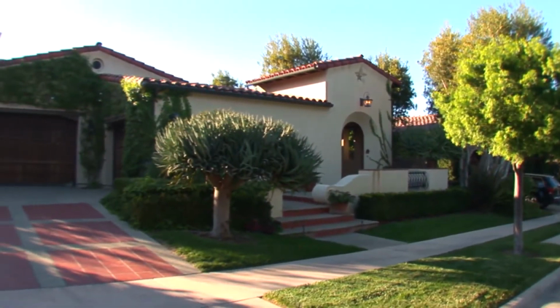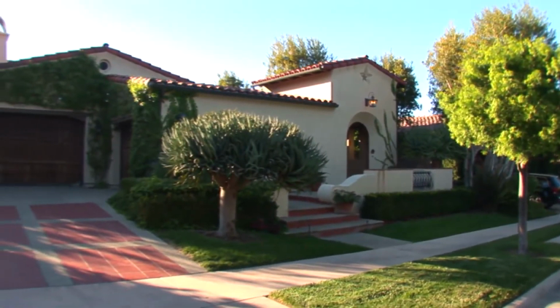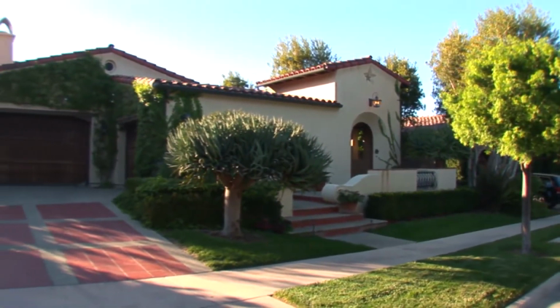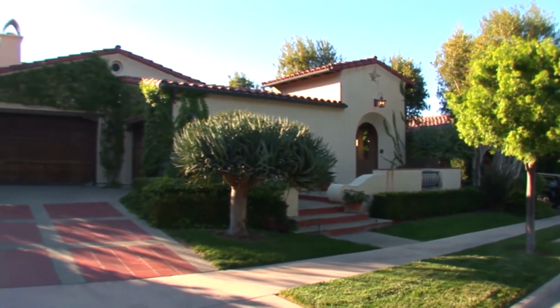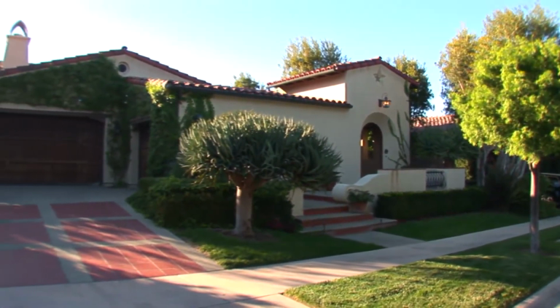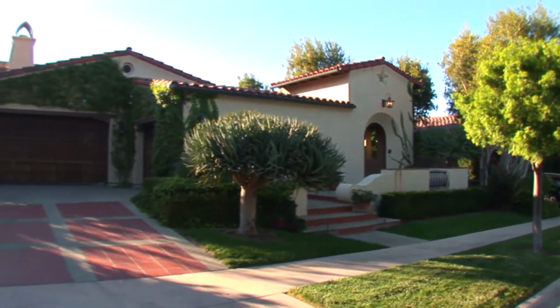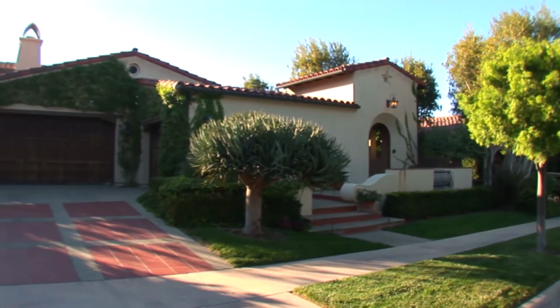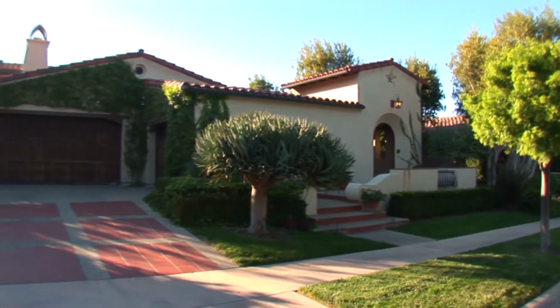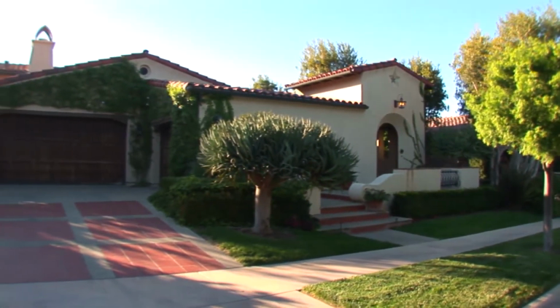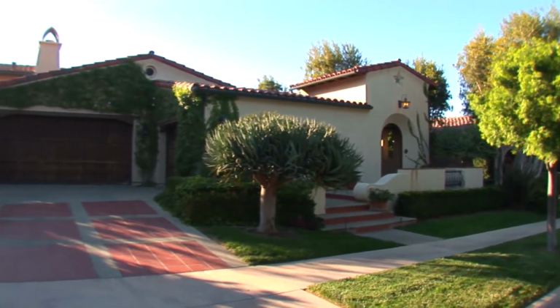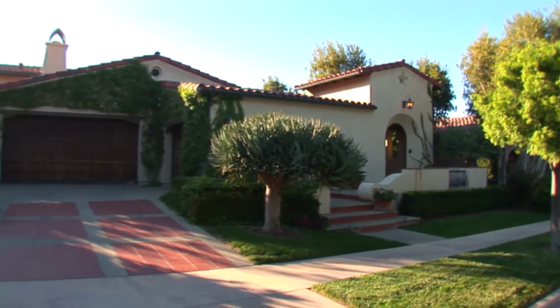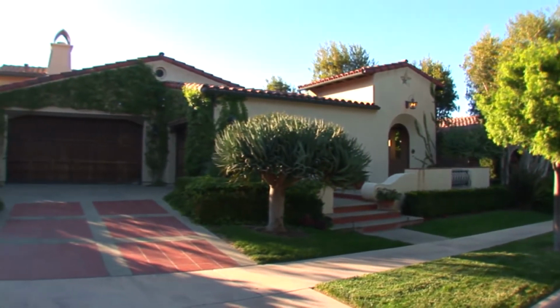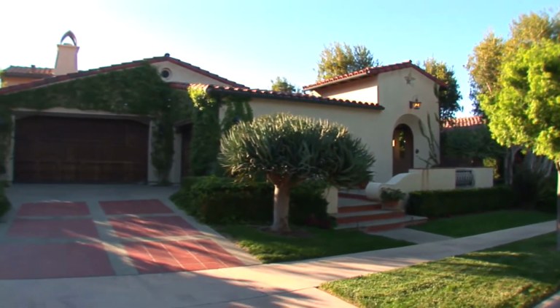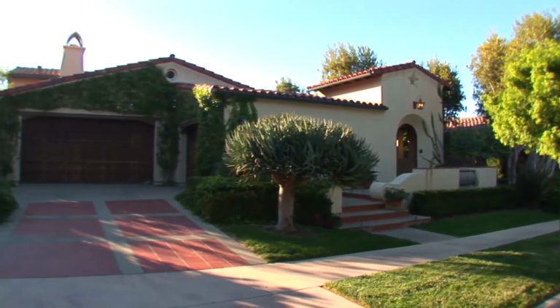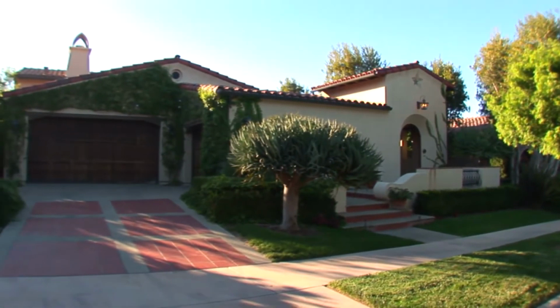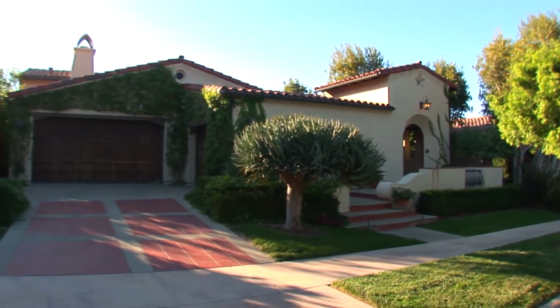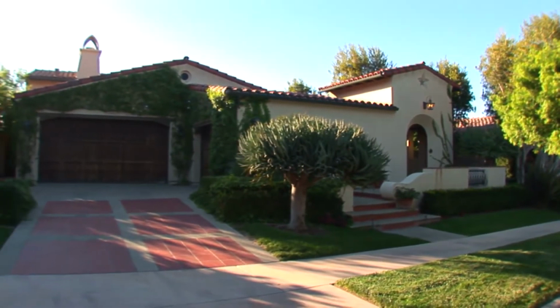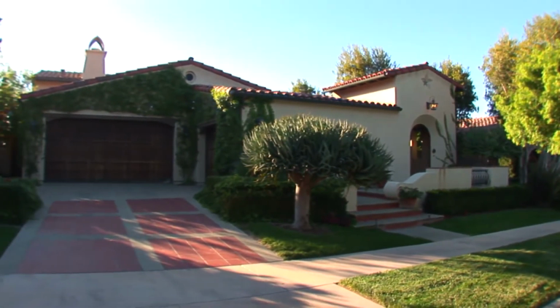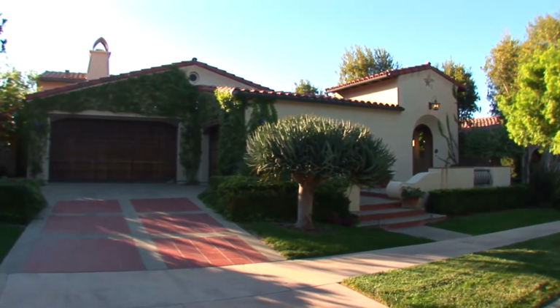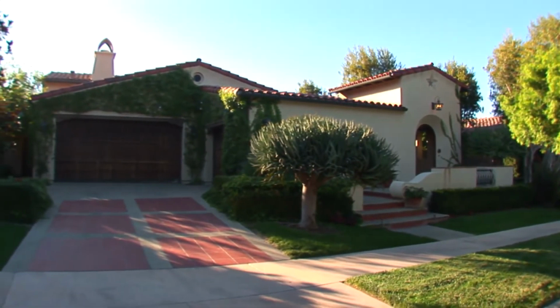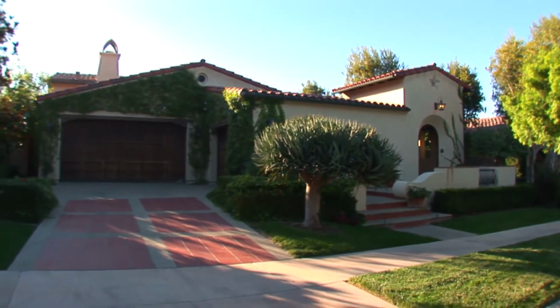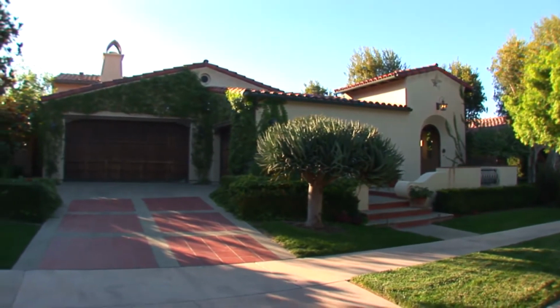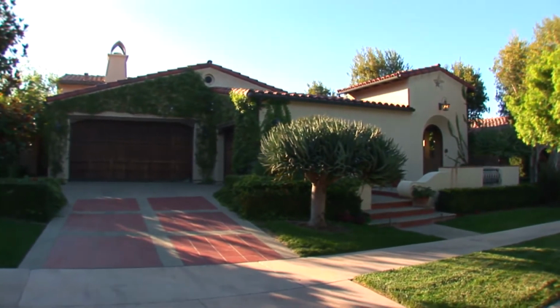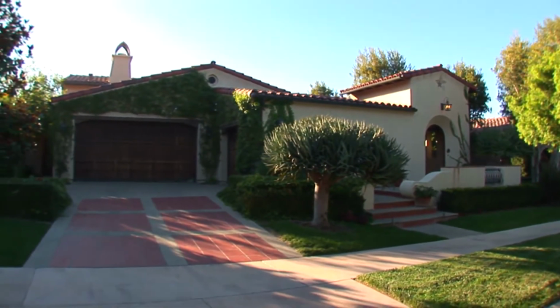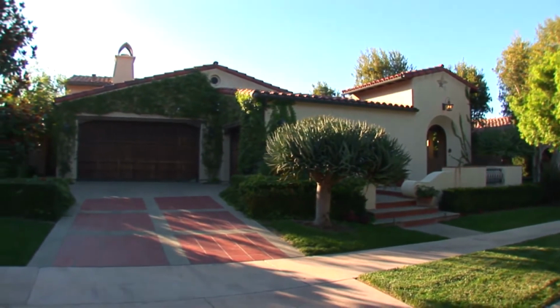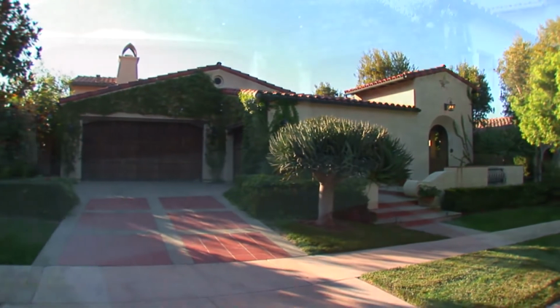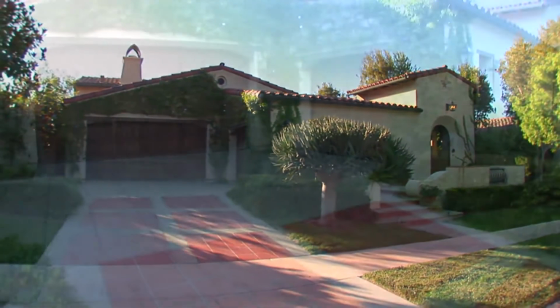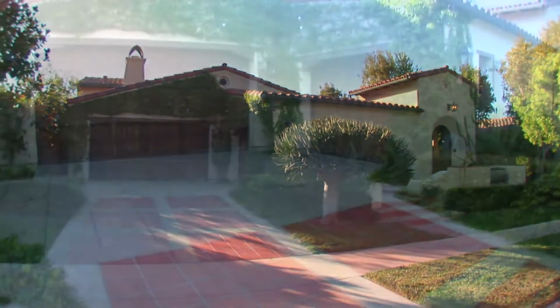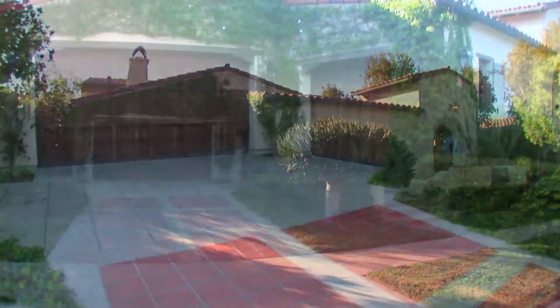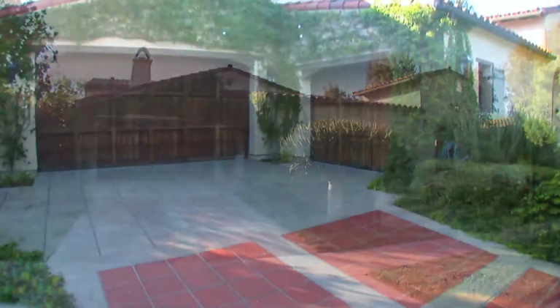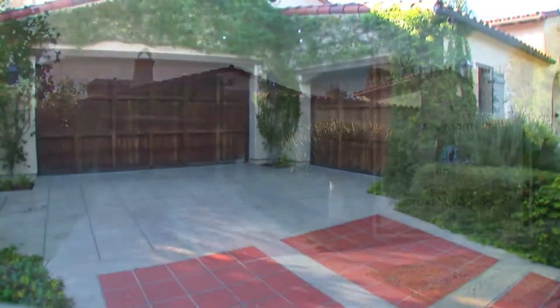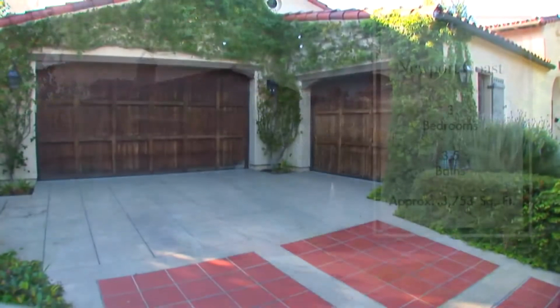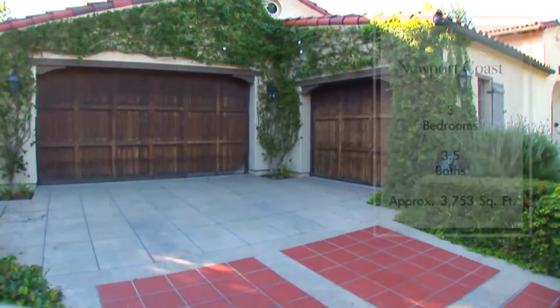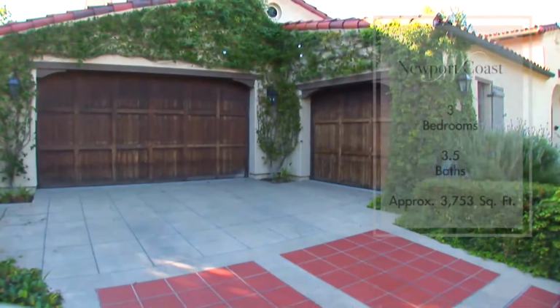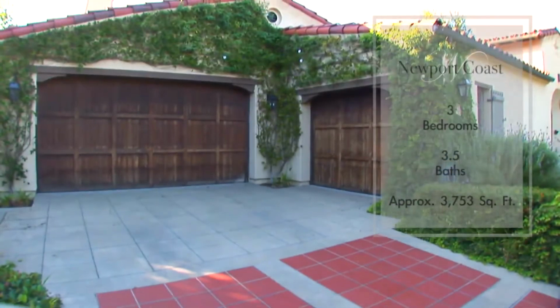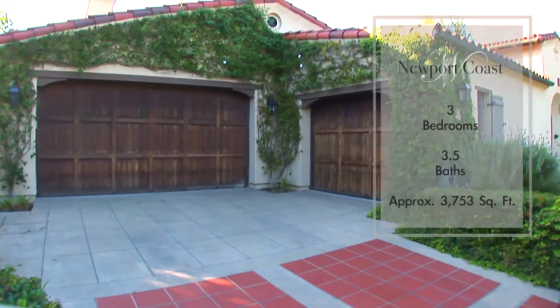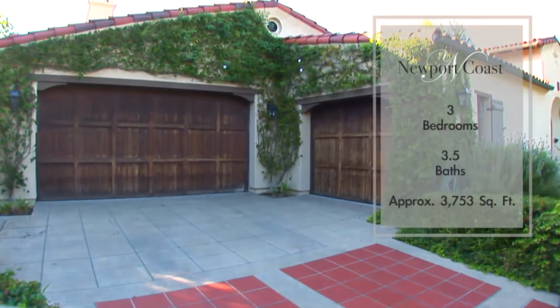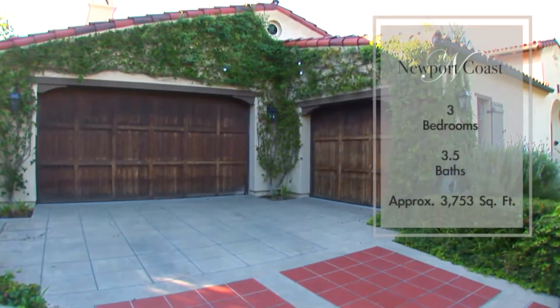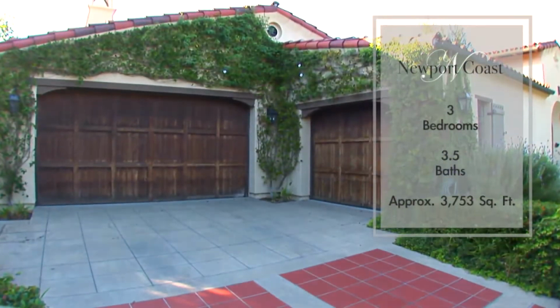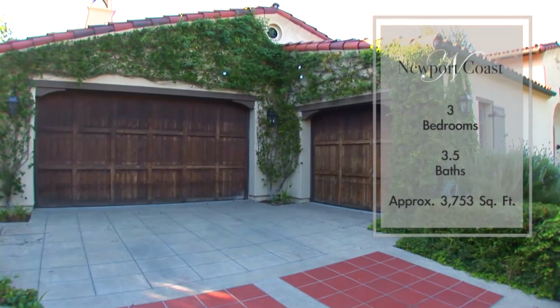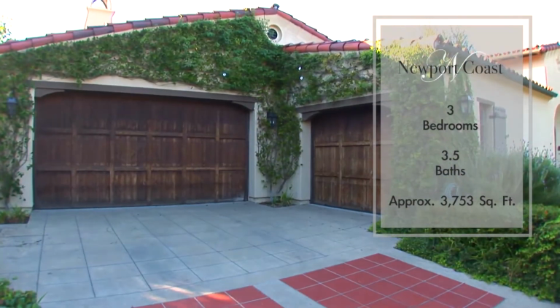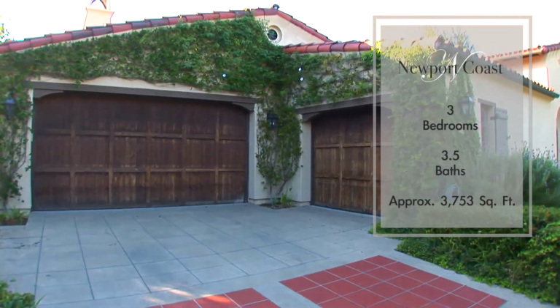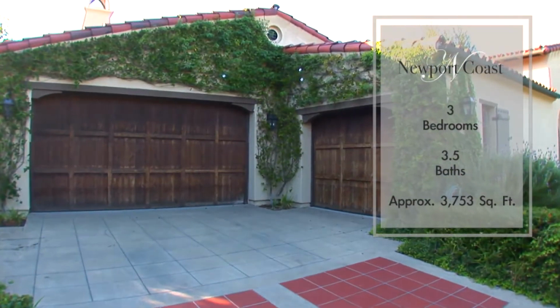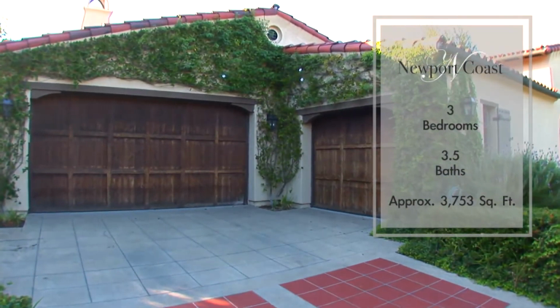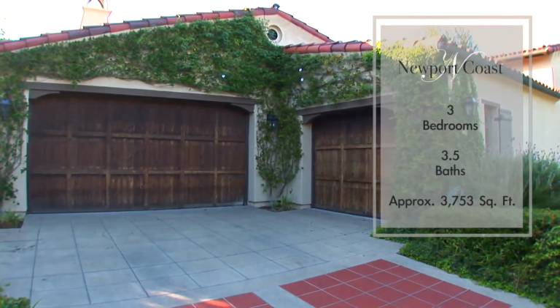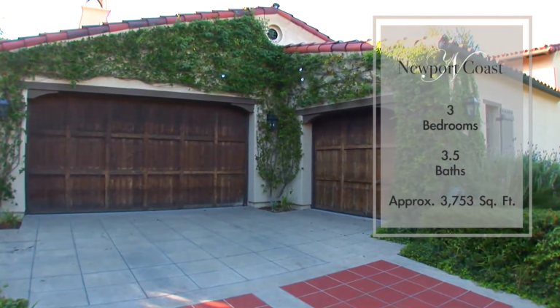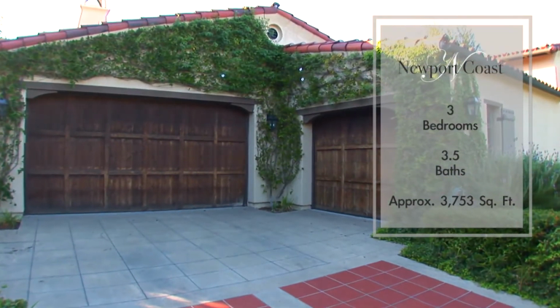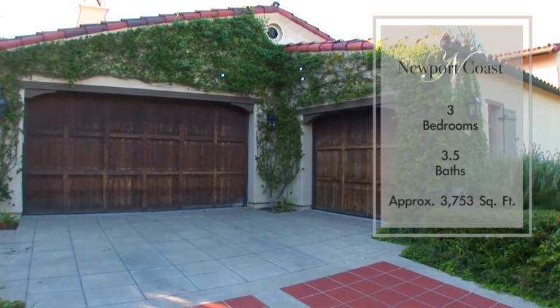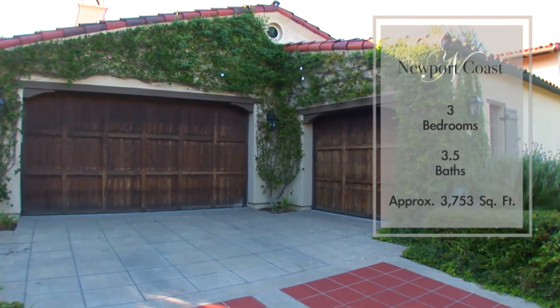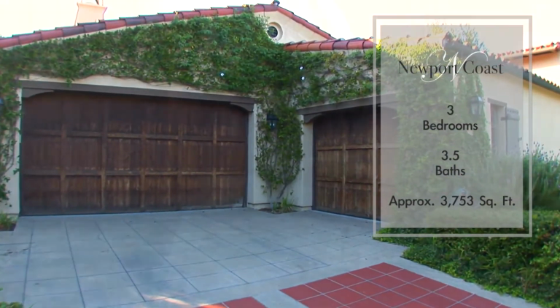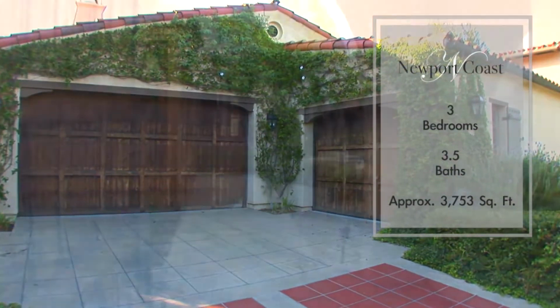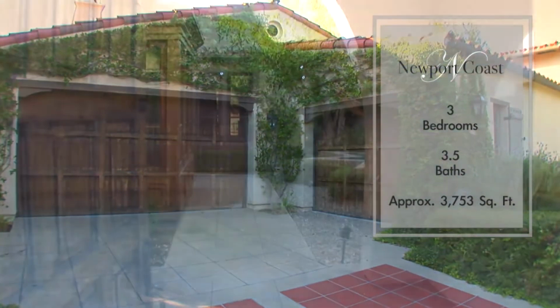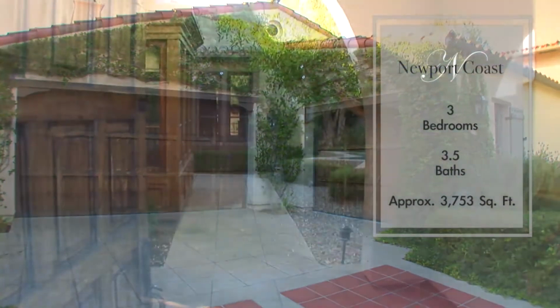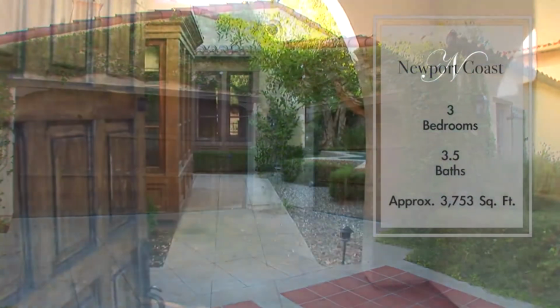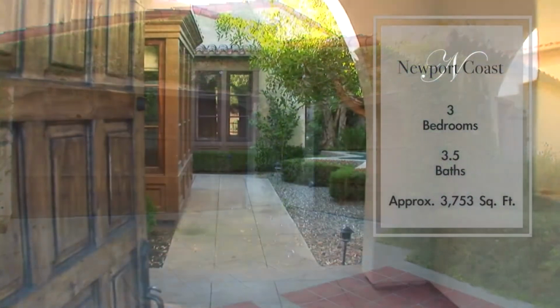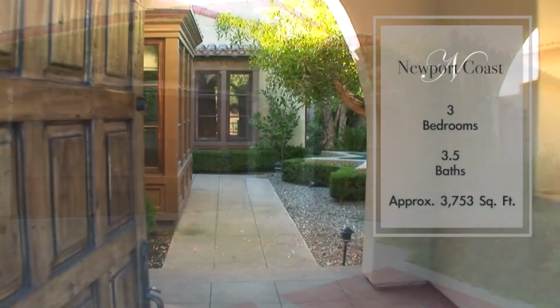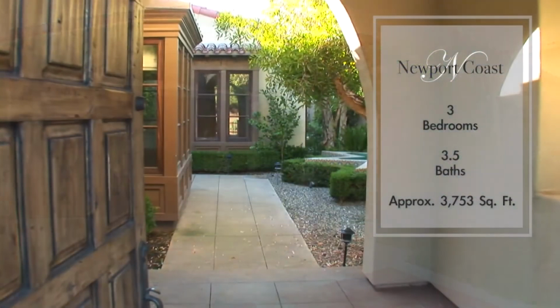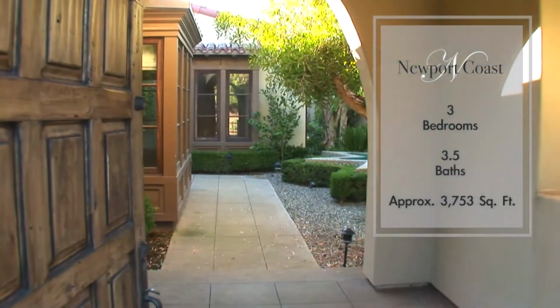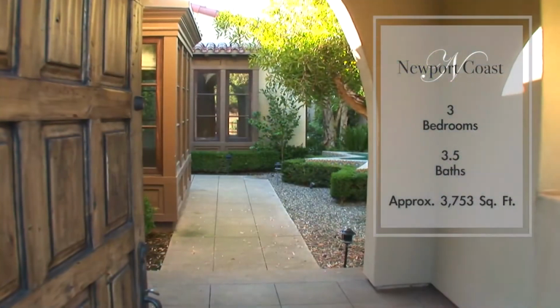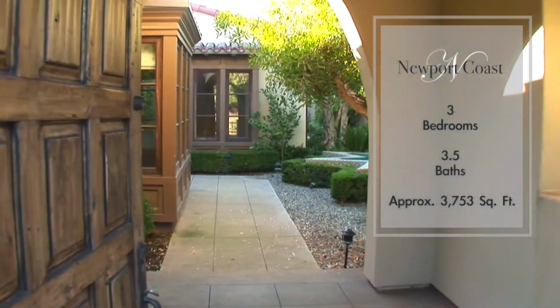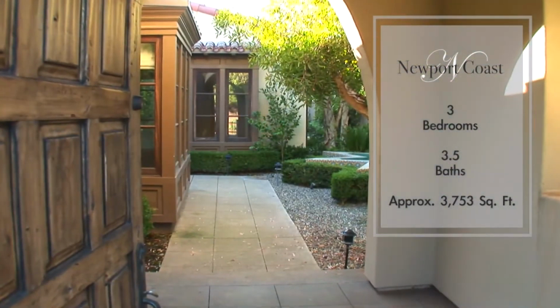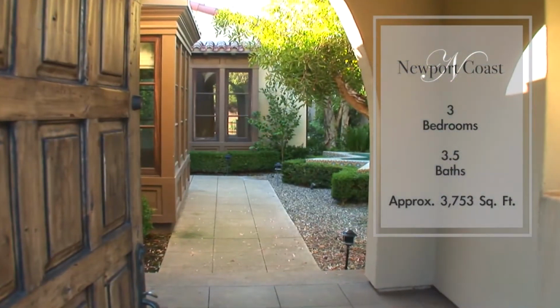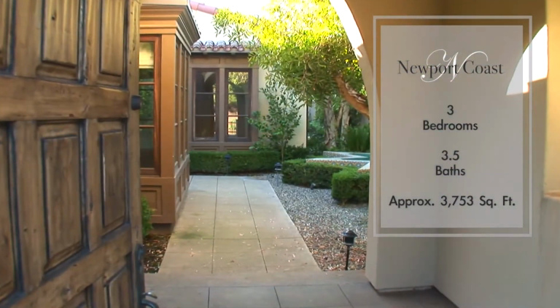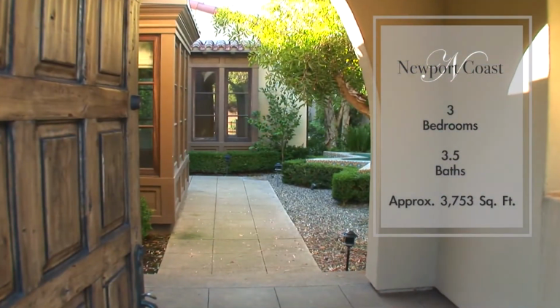Tucked away in an exclusive guard-gated community, this delightful home is just a quick stroll away from the community pool and spa.